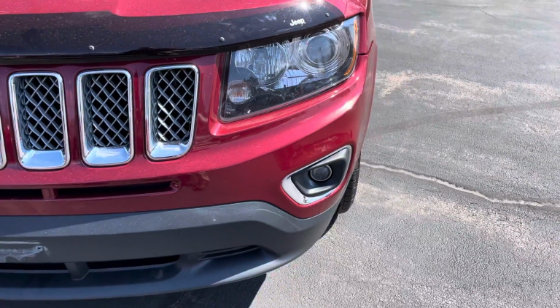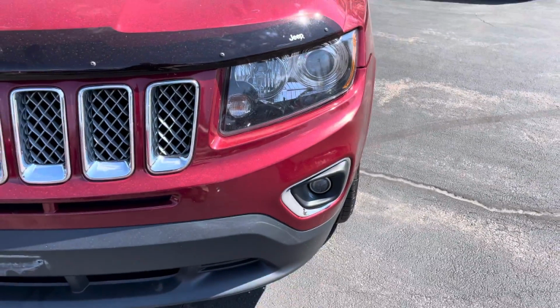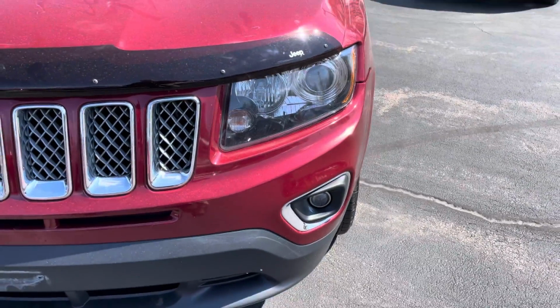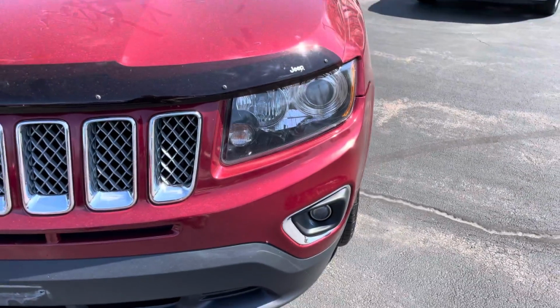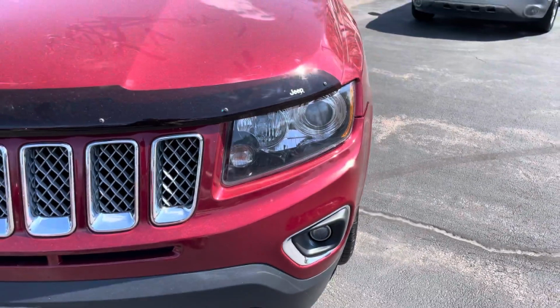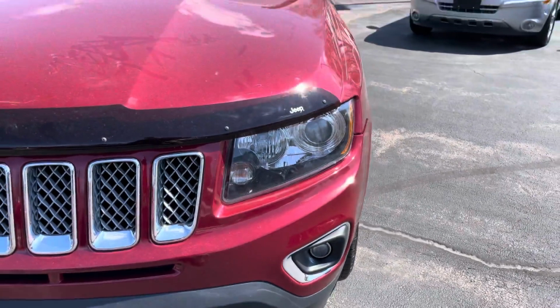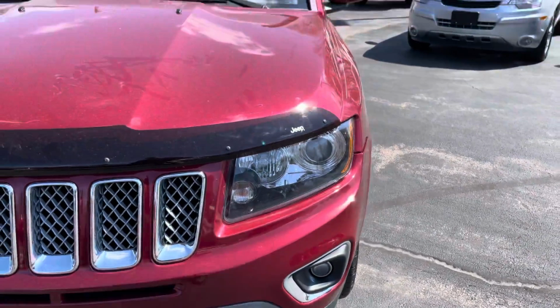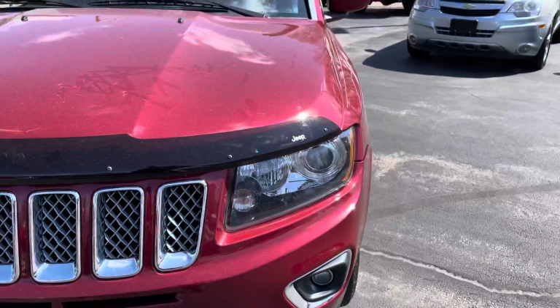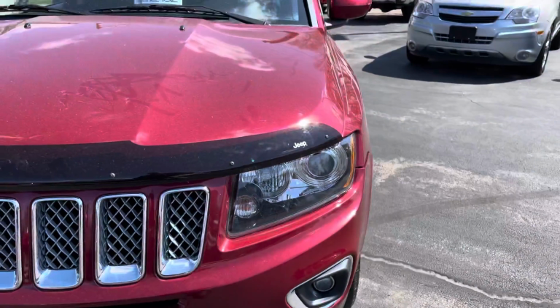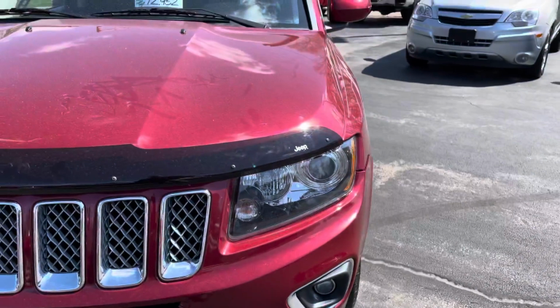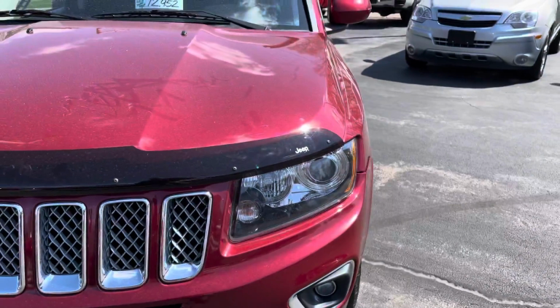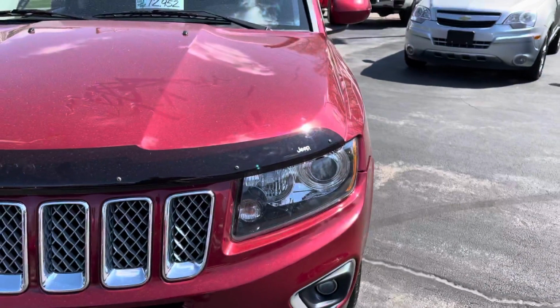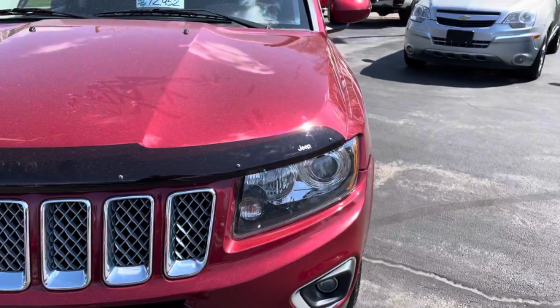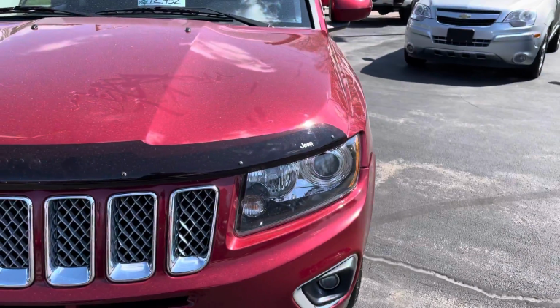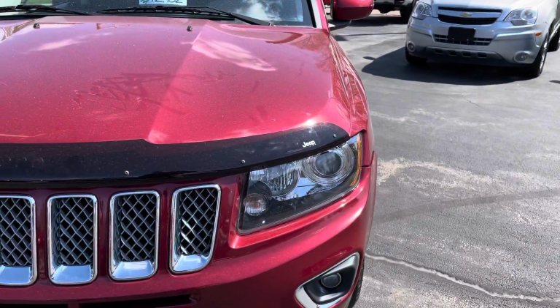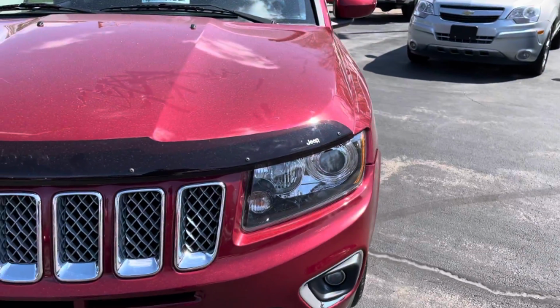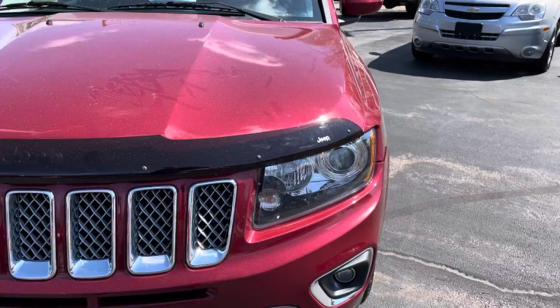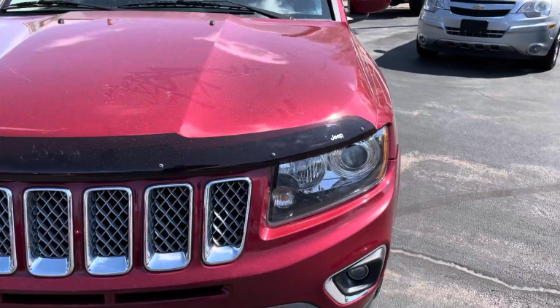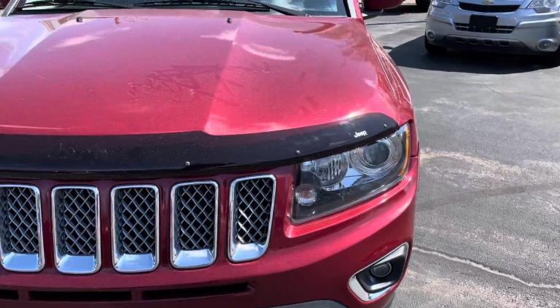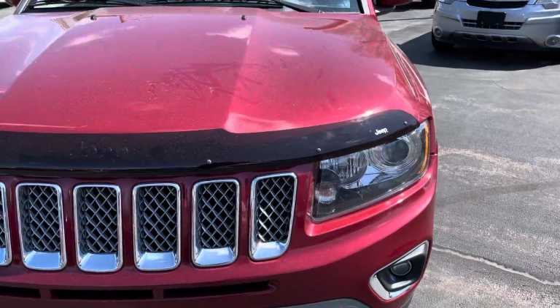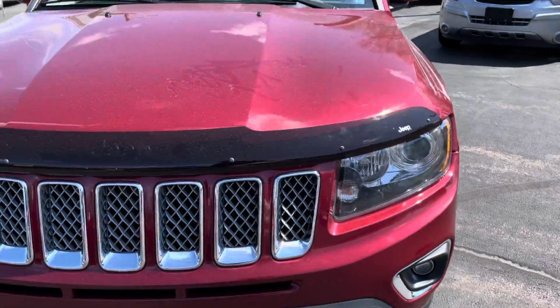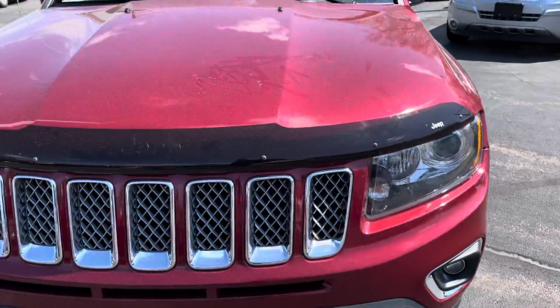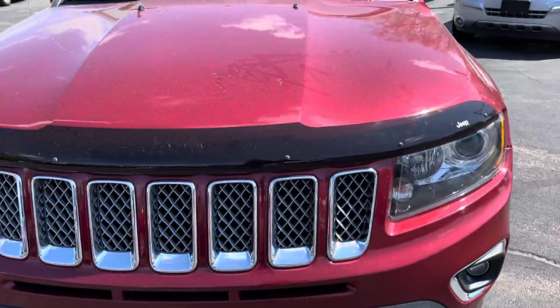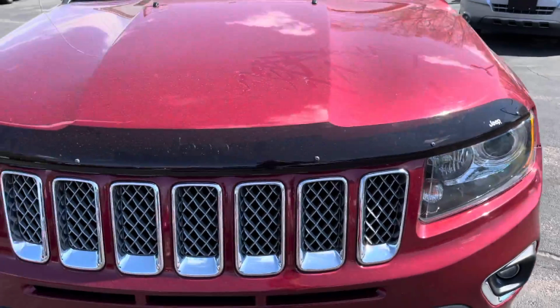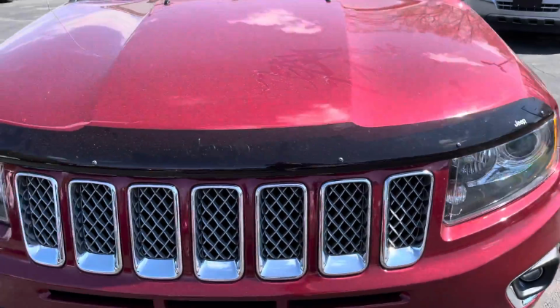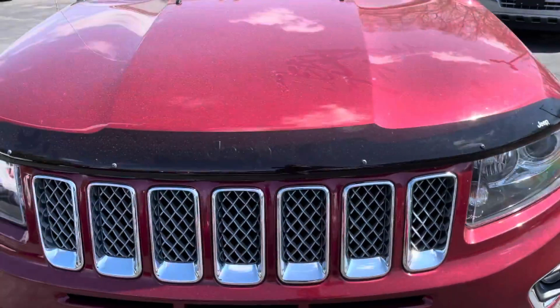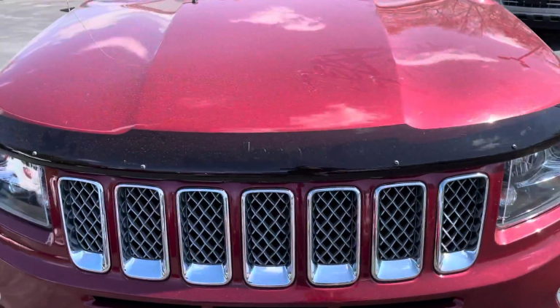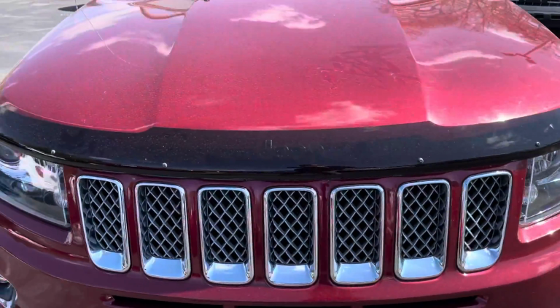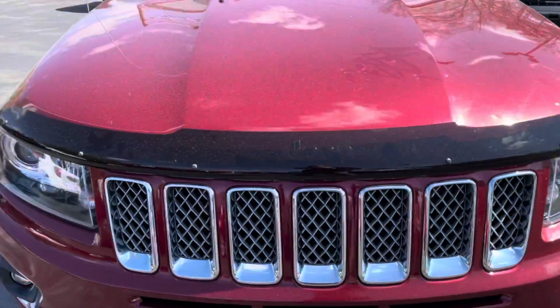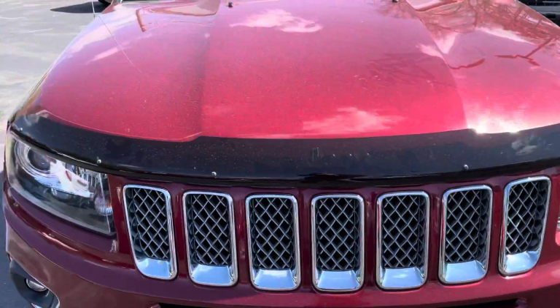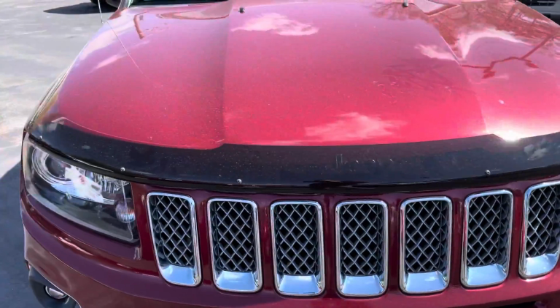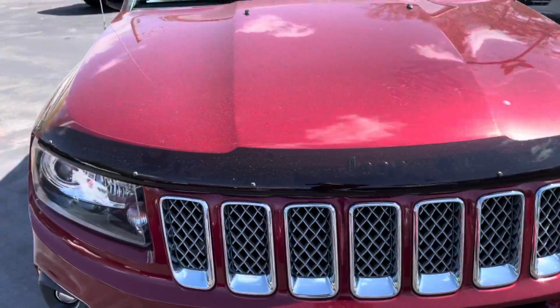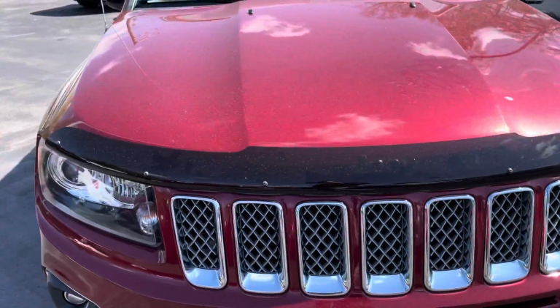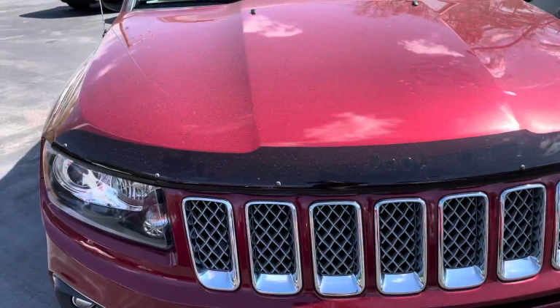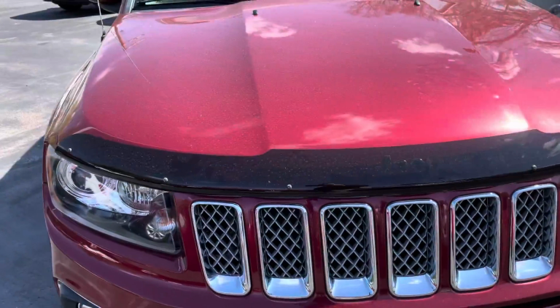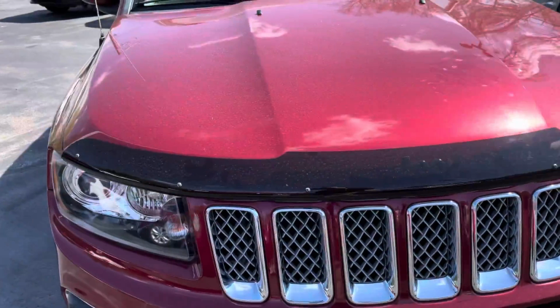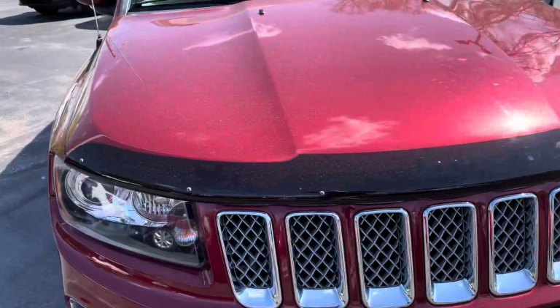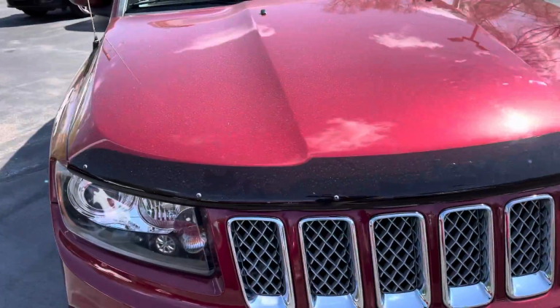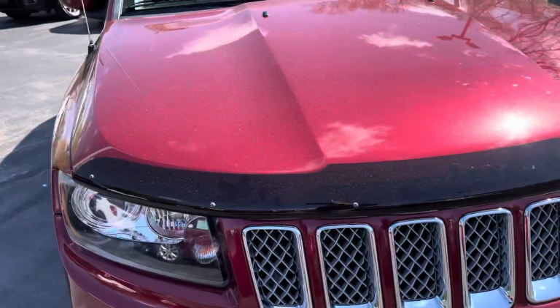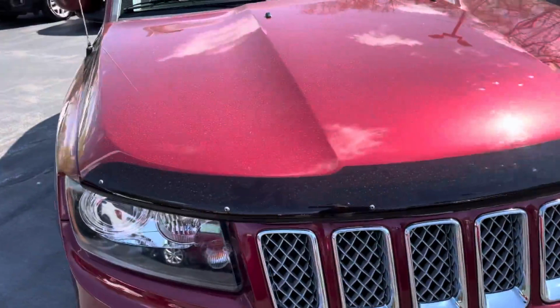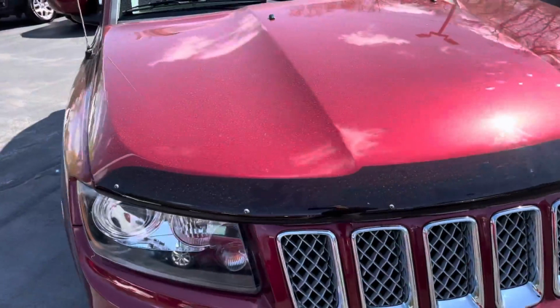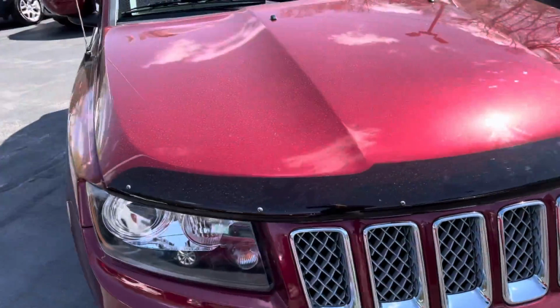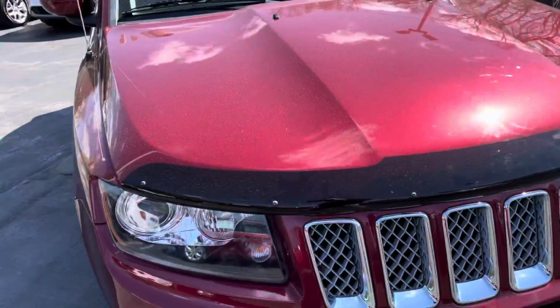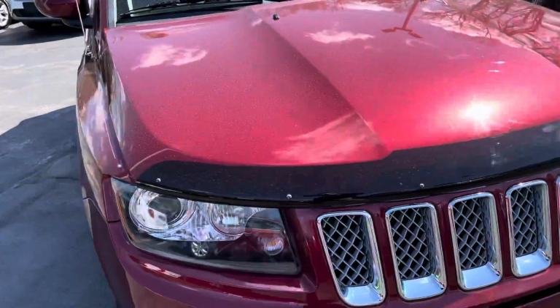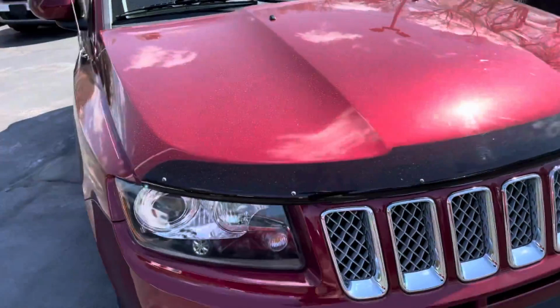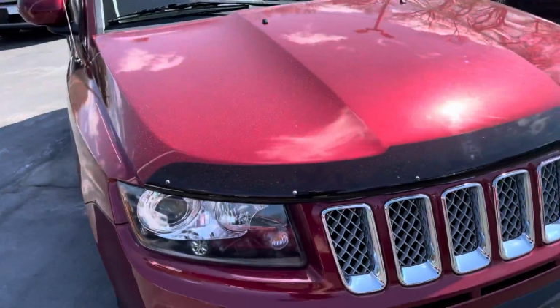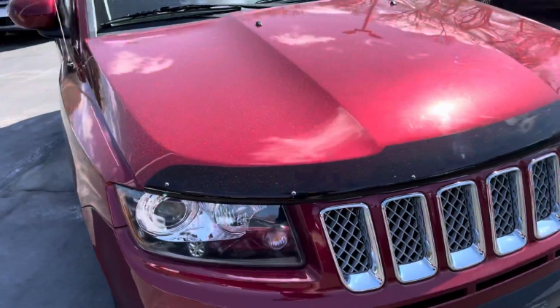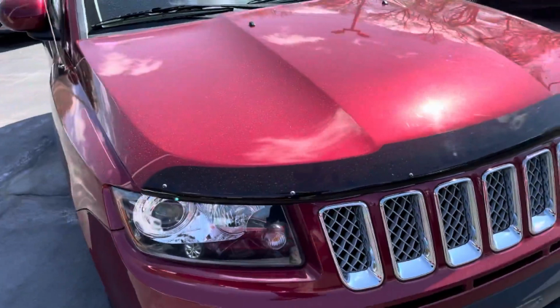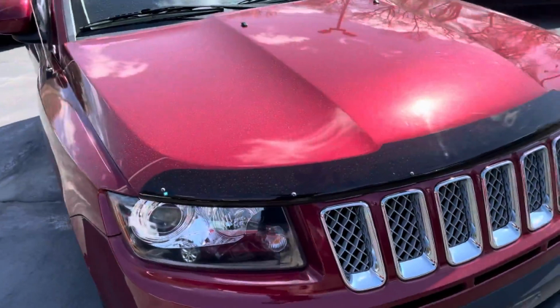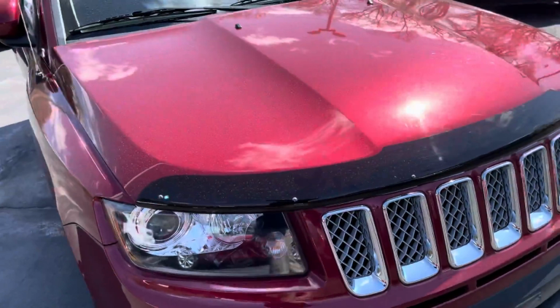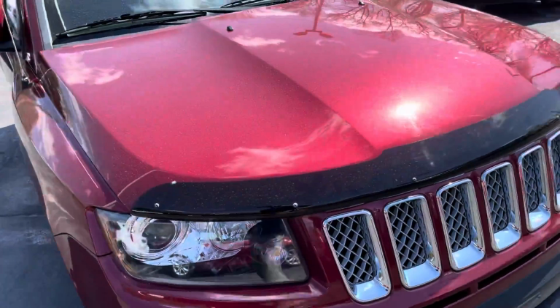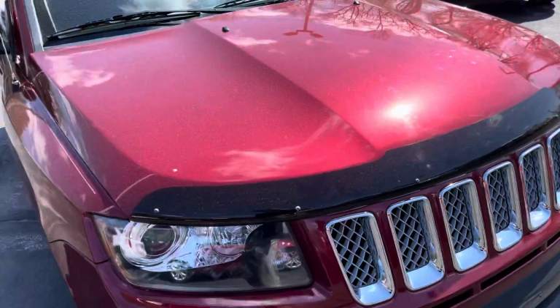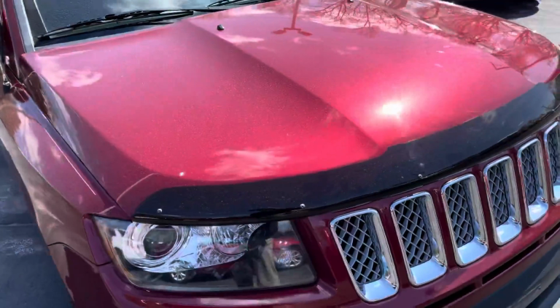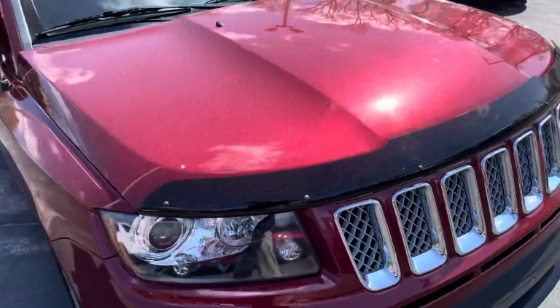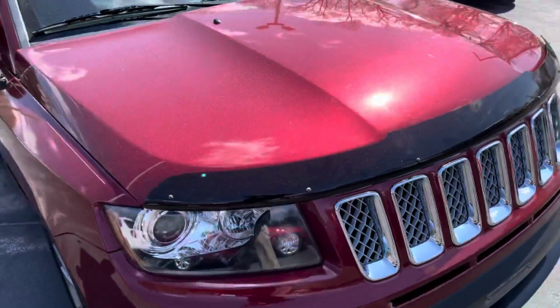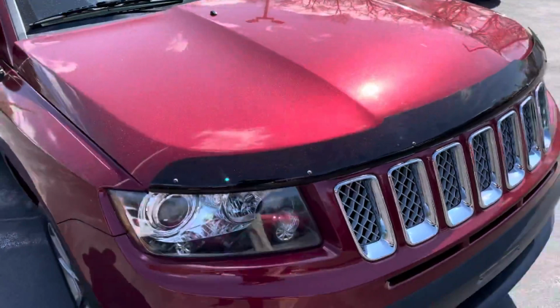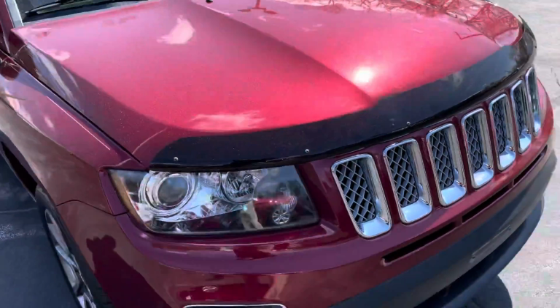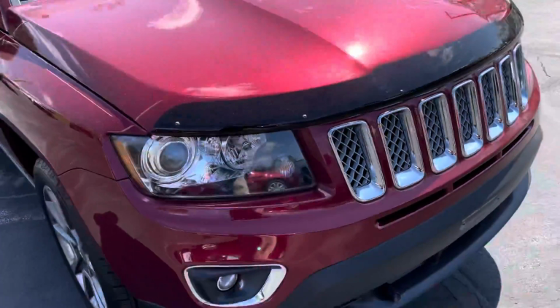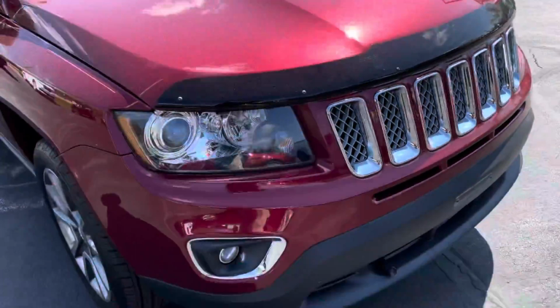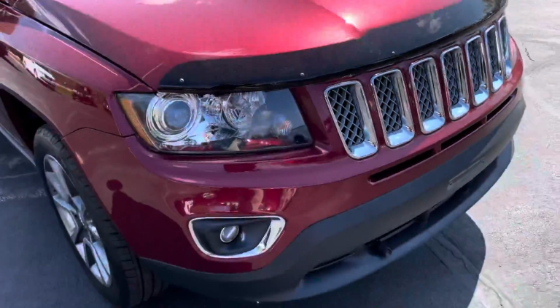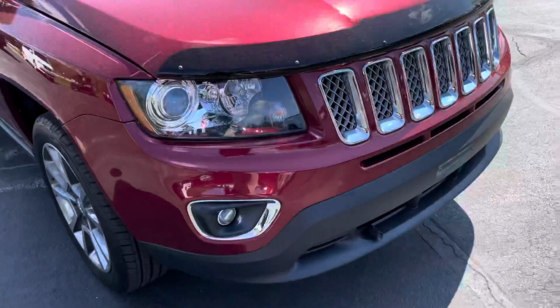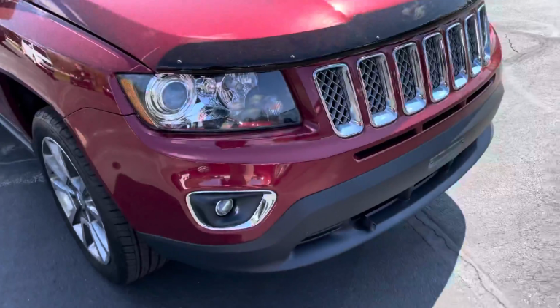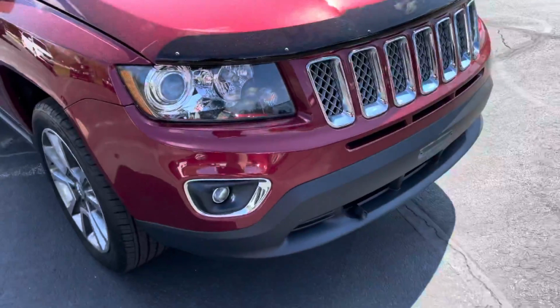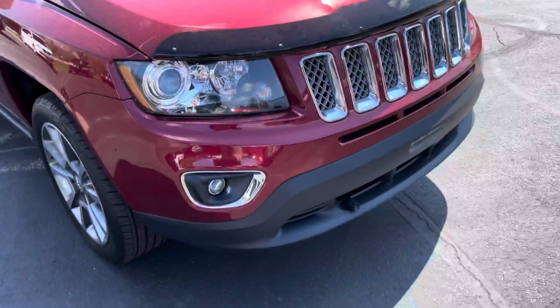Fog lights, high intensity discharge headlamps, chrome inserts on the grill. This one has a bug deflector added to it.